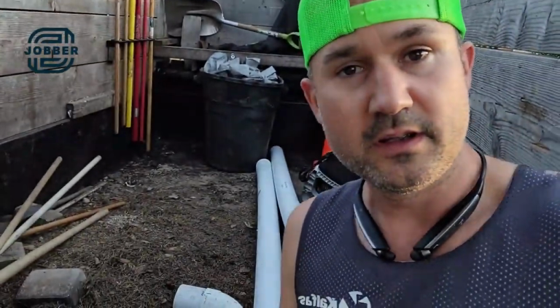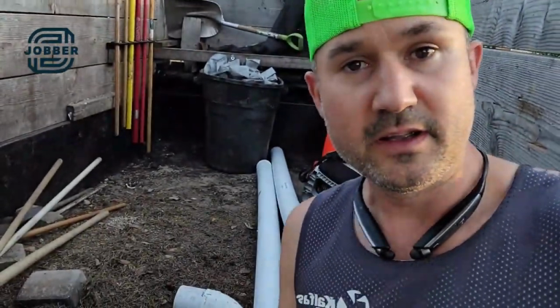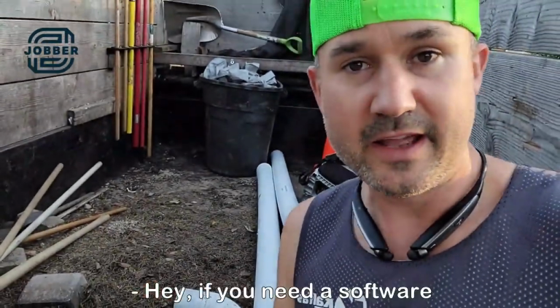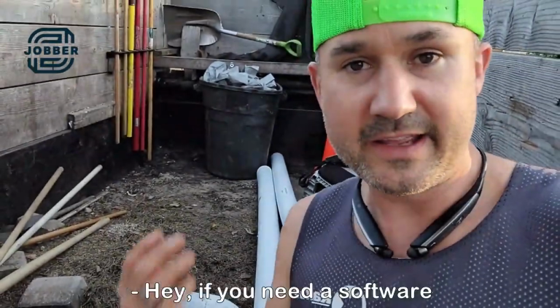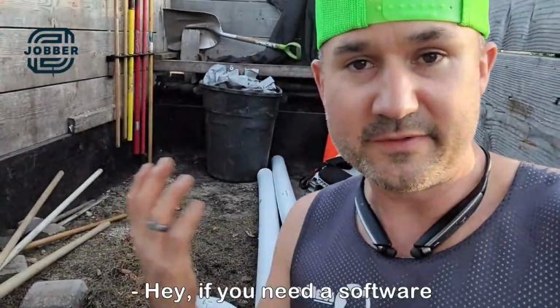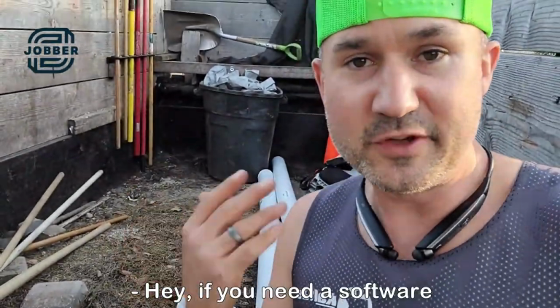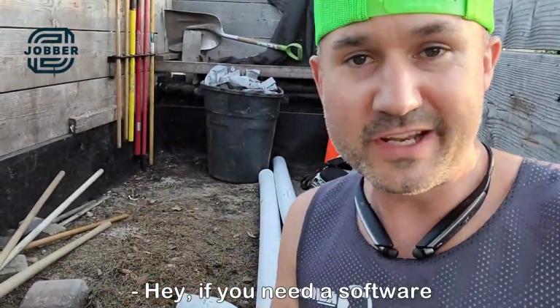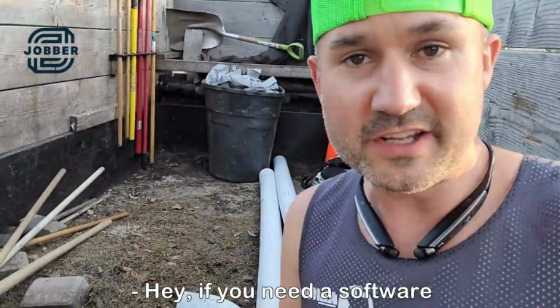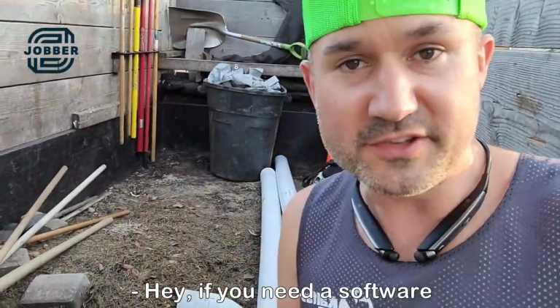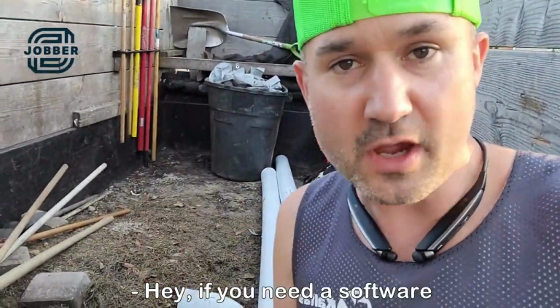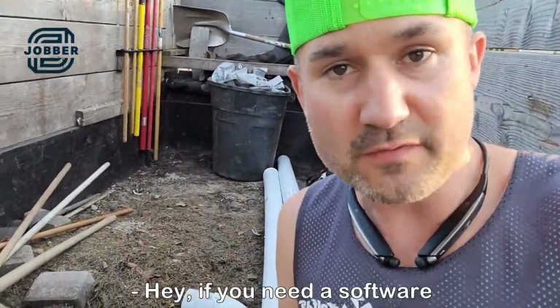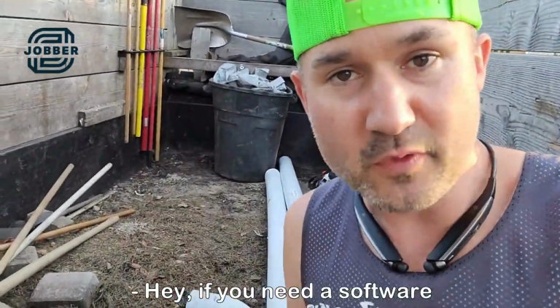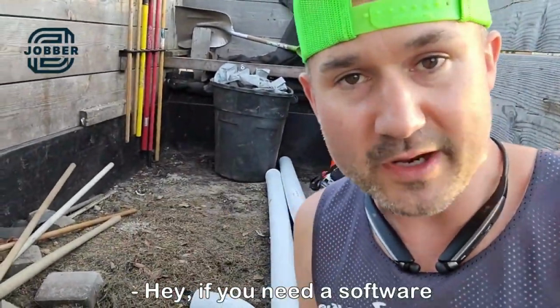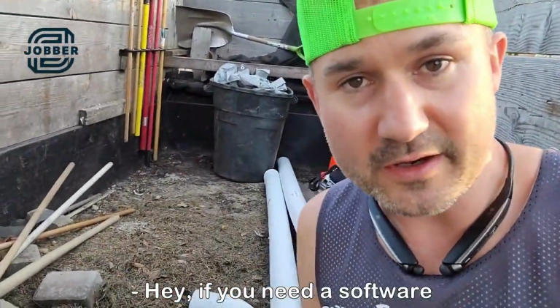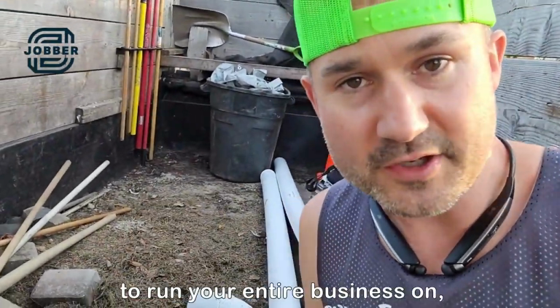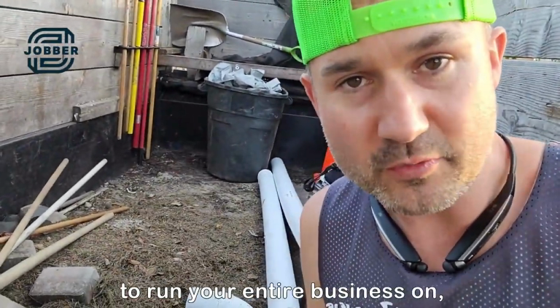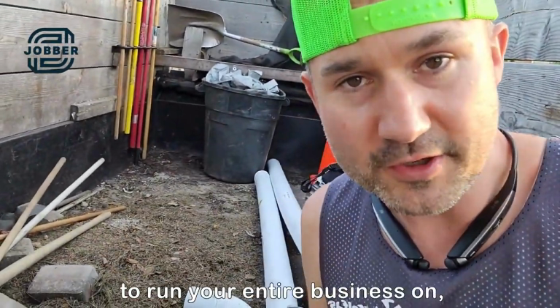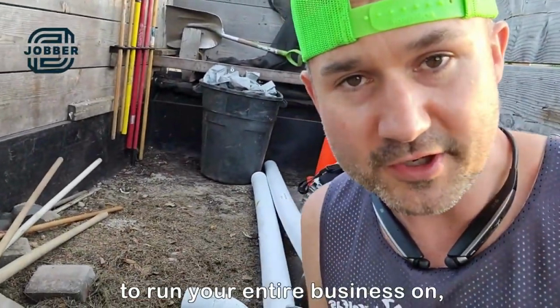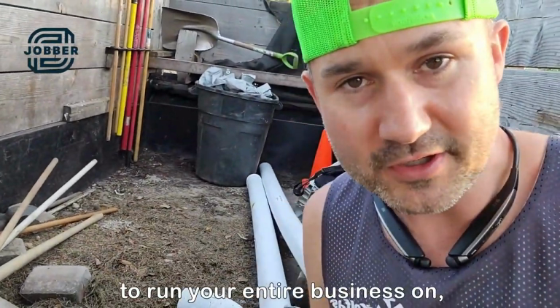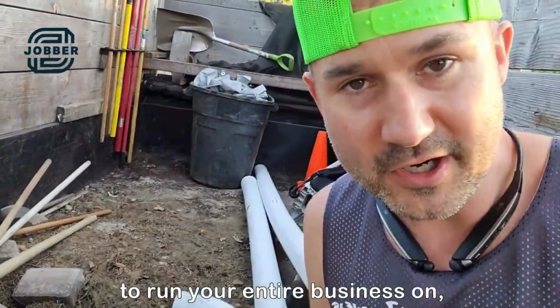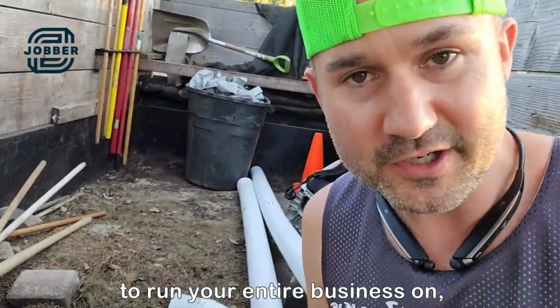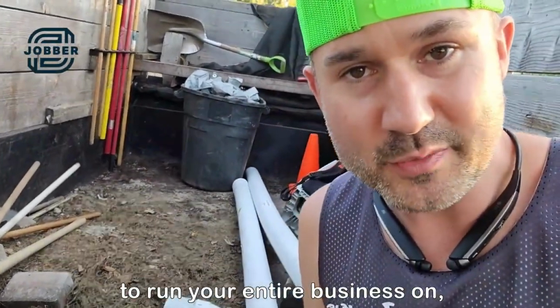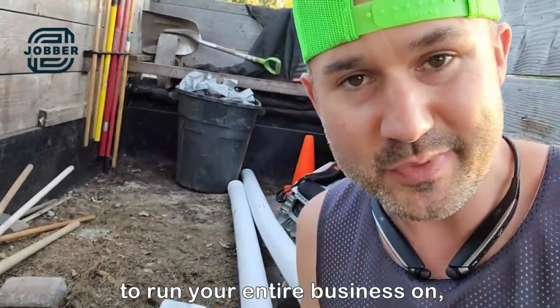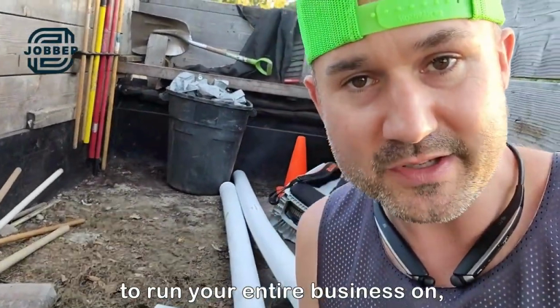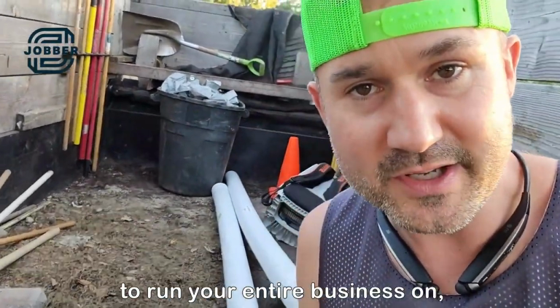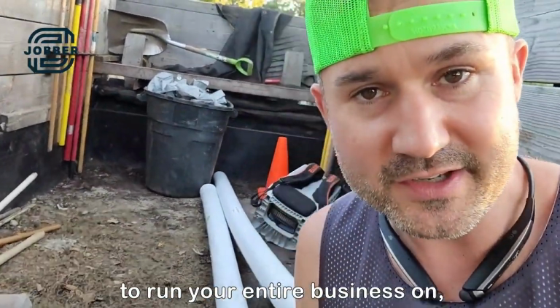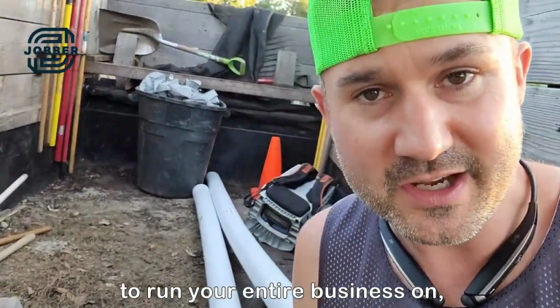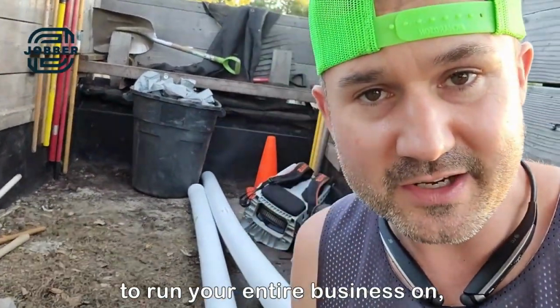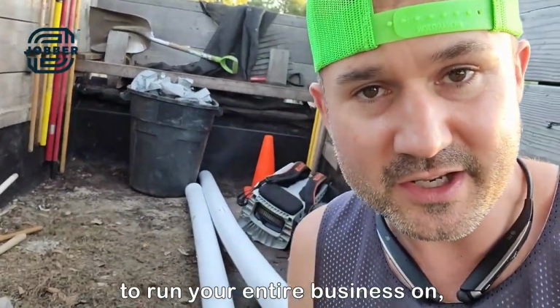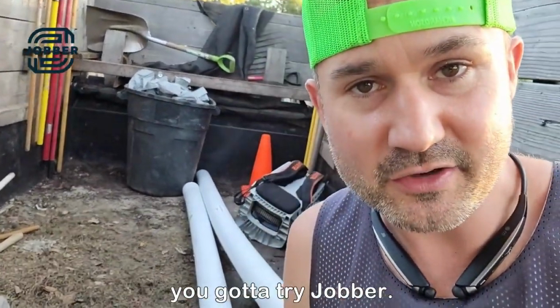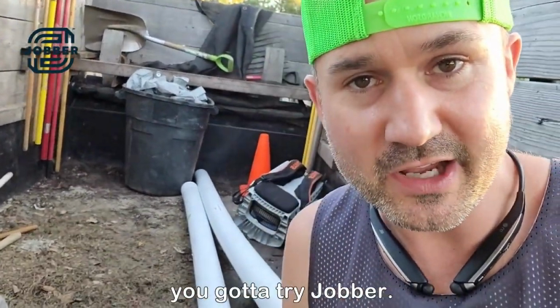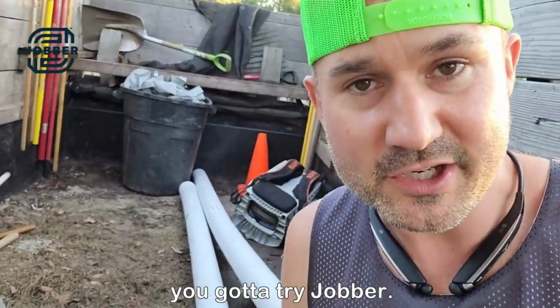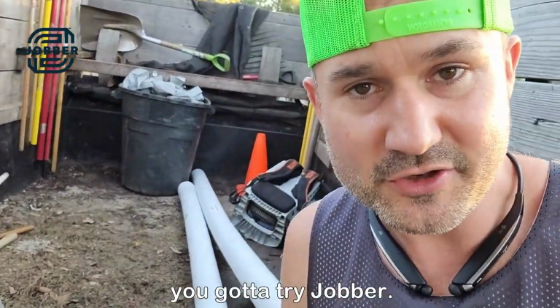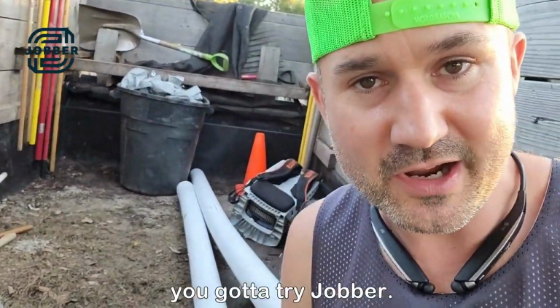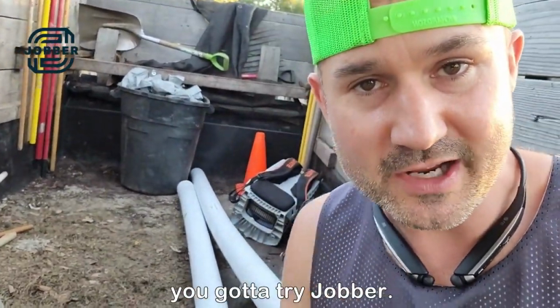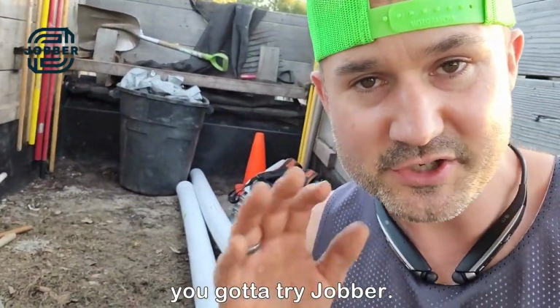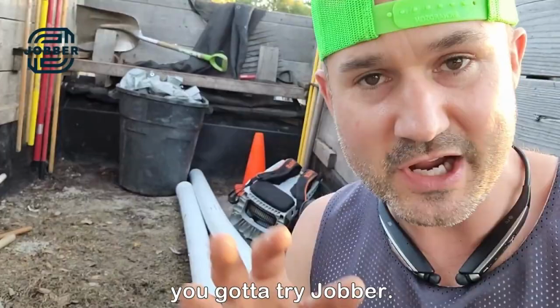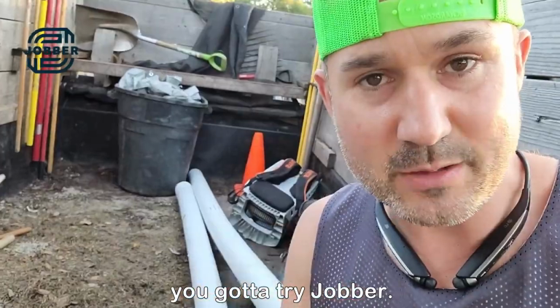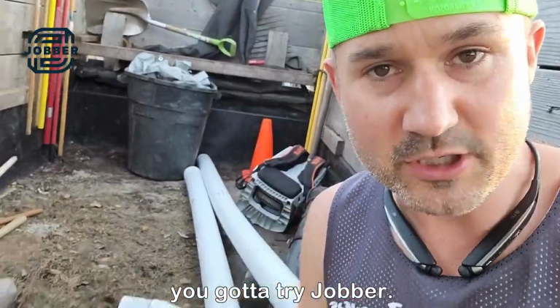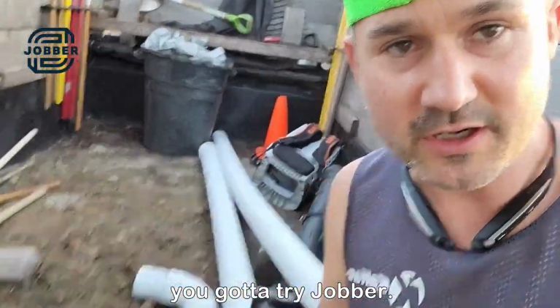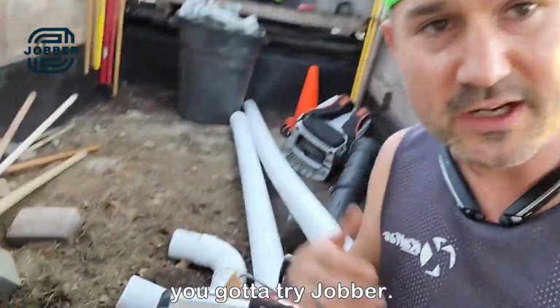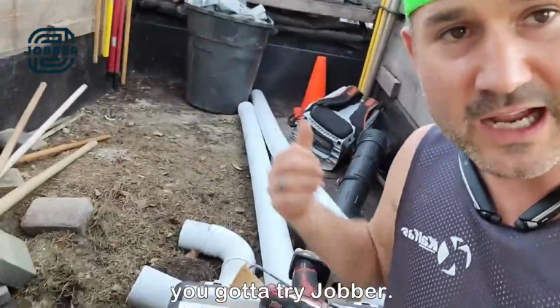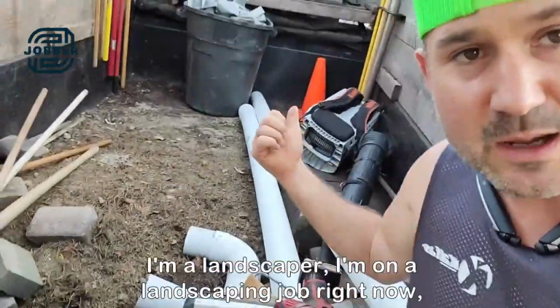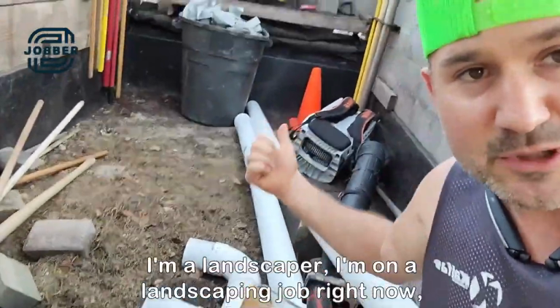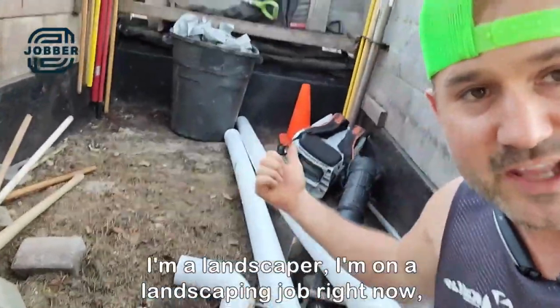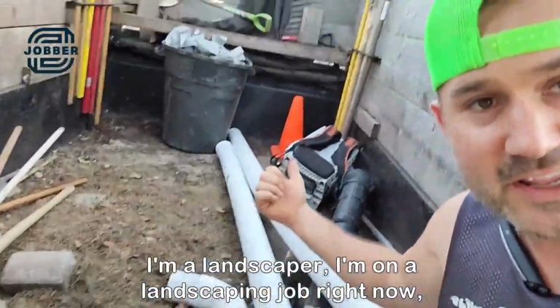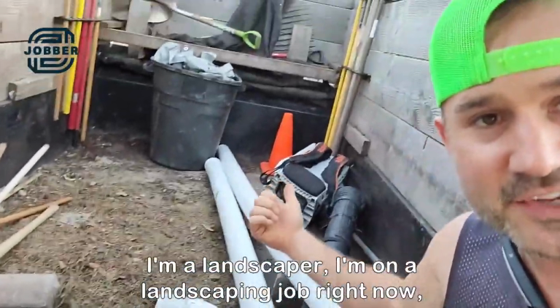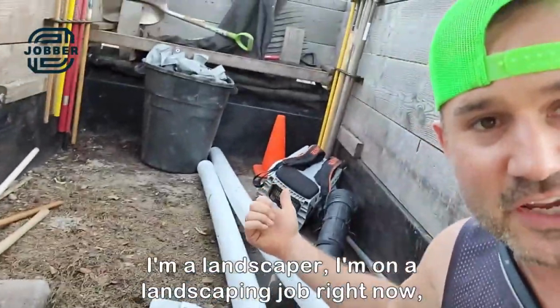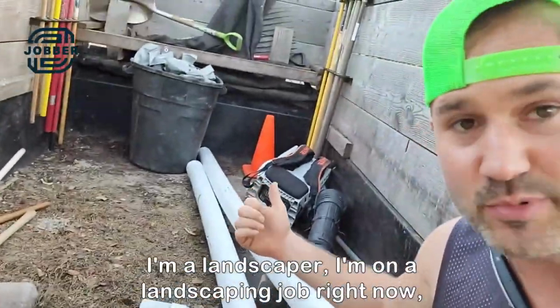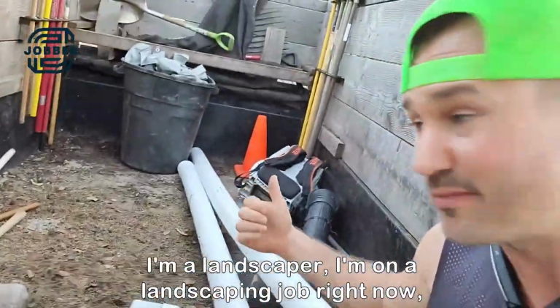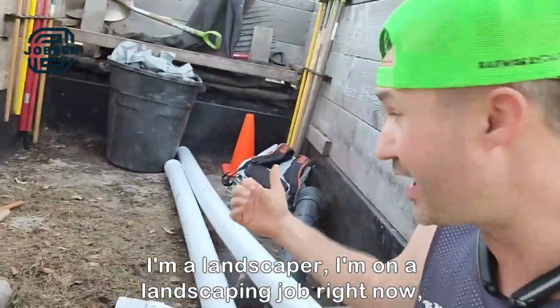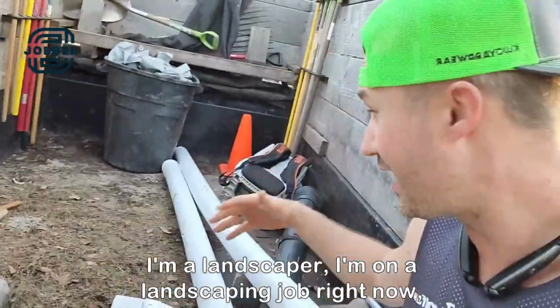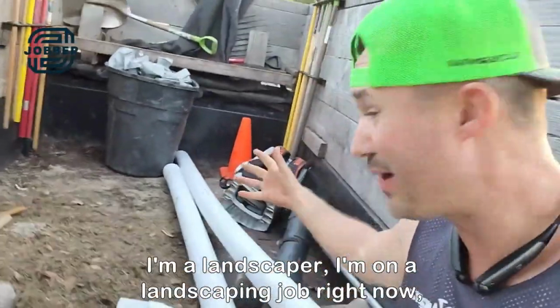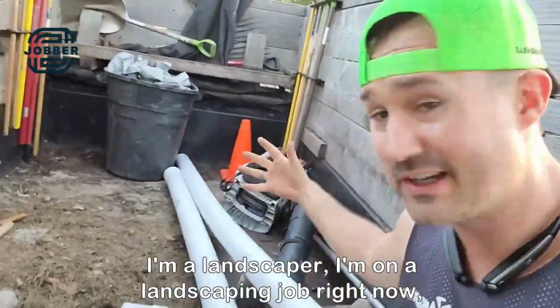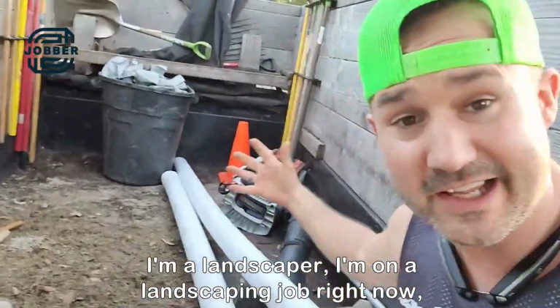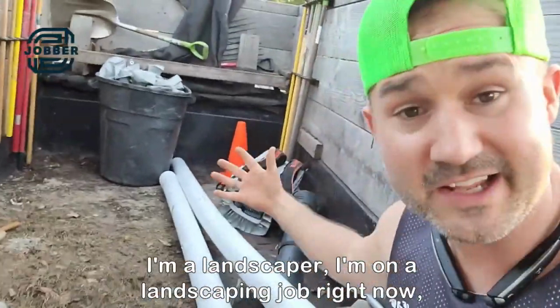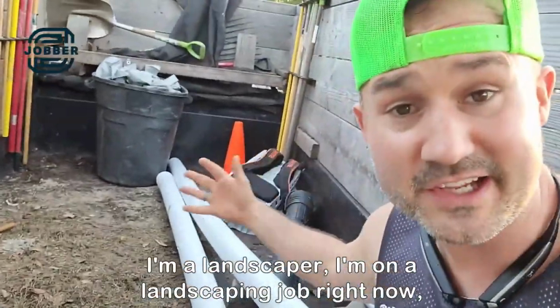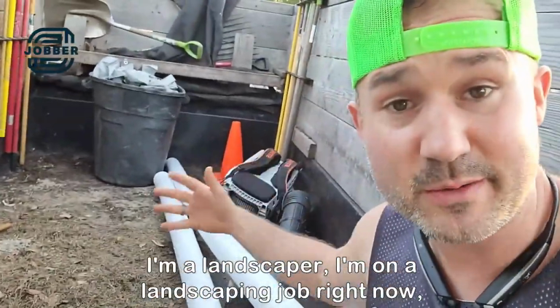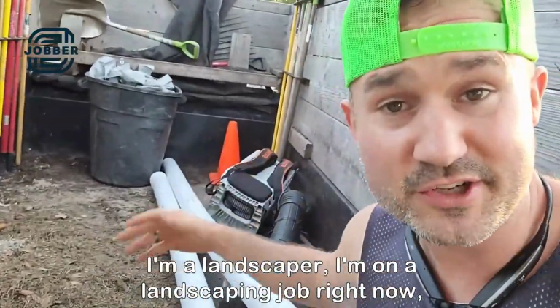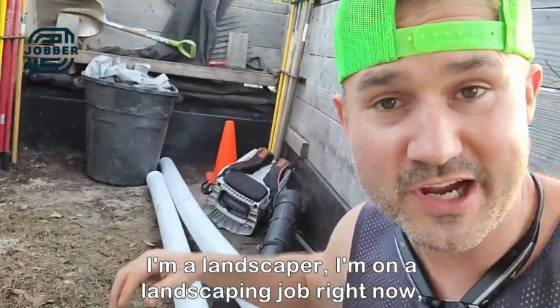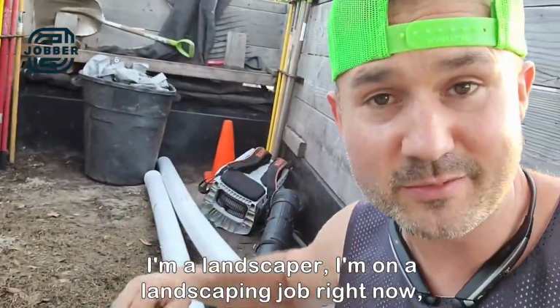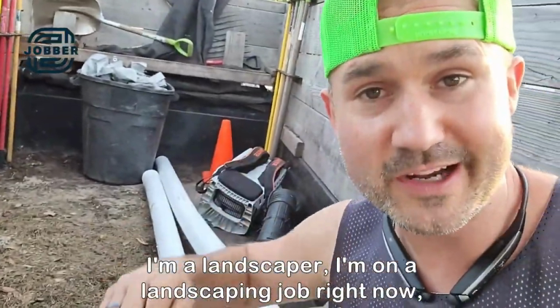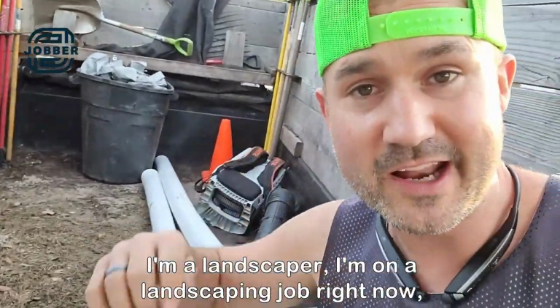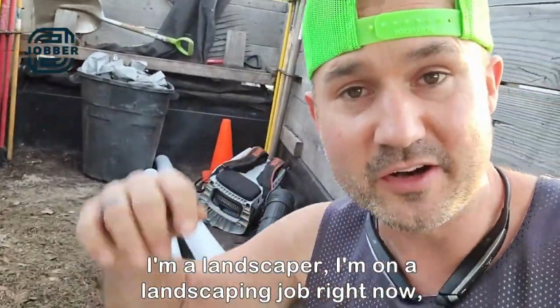Hey, if you need a software to run your entire business on, you've got to try Jobber. I'm a landscaper. I'm on a landscaping job right now.